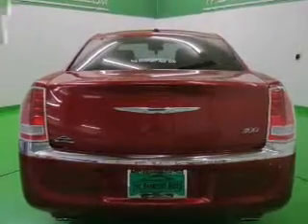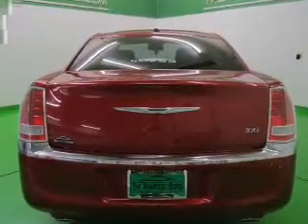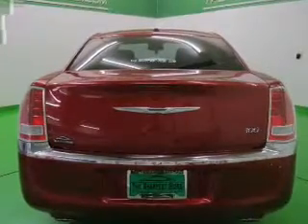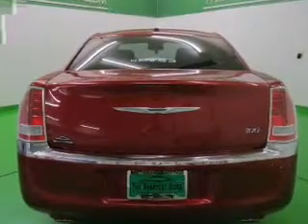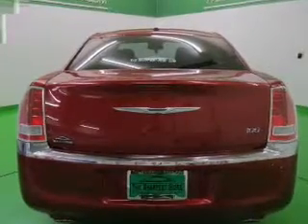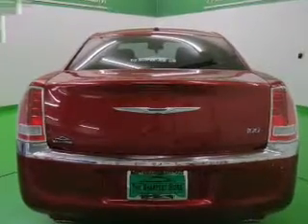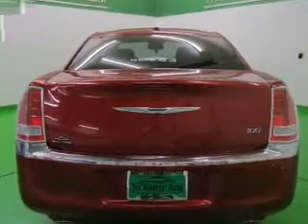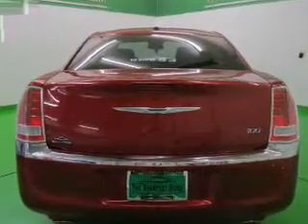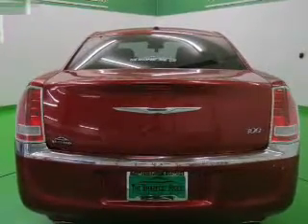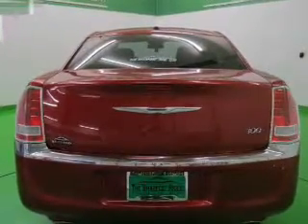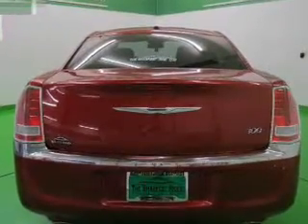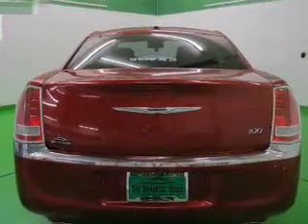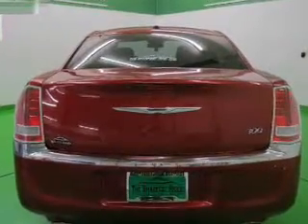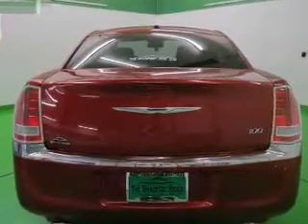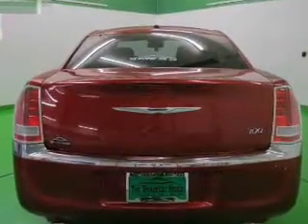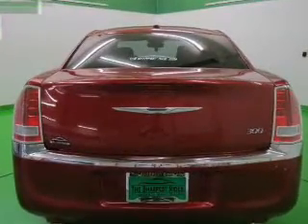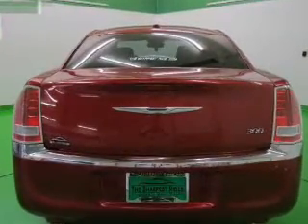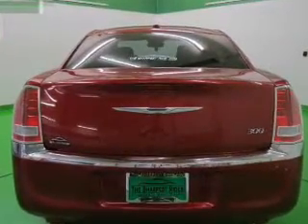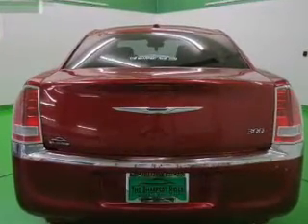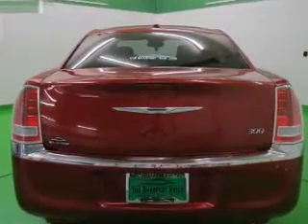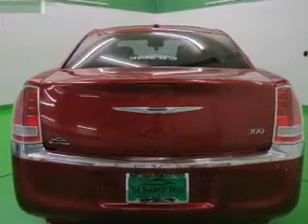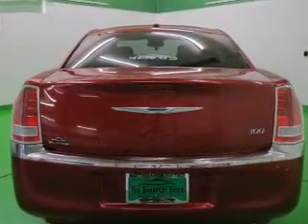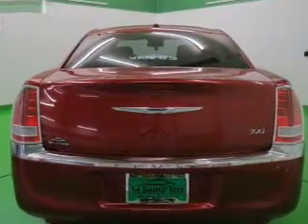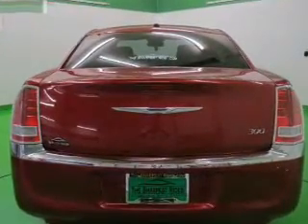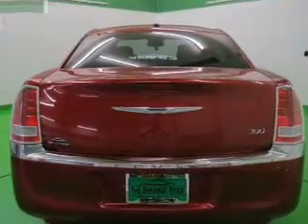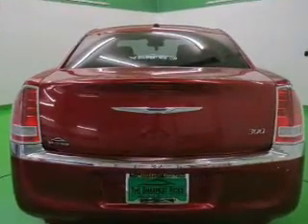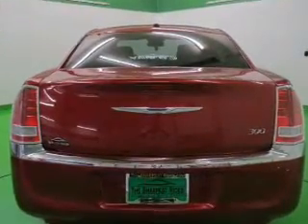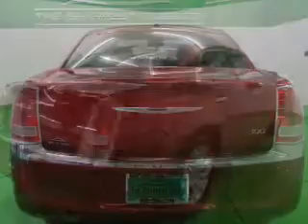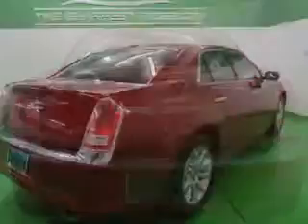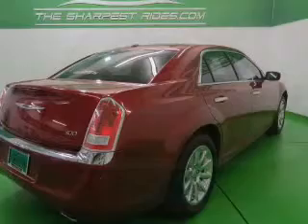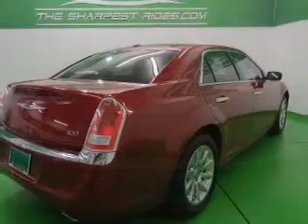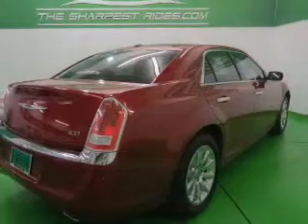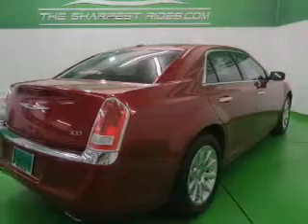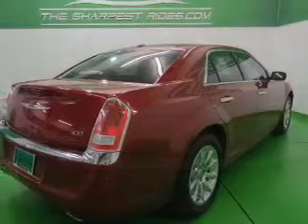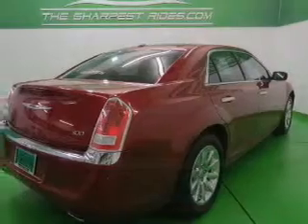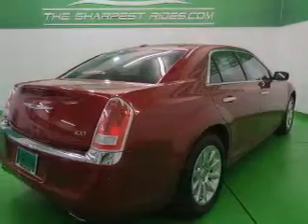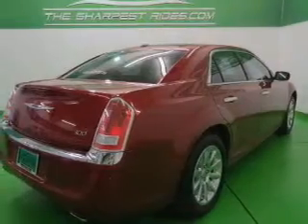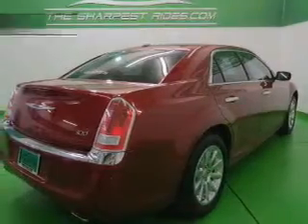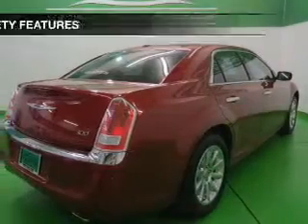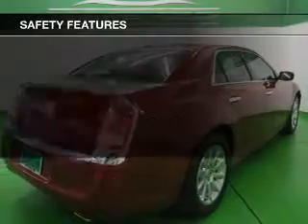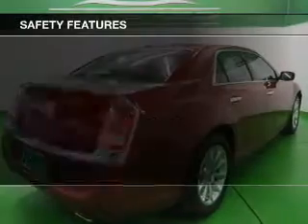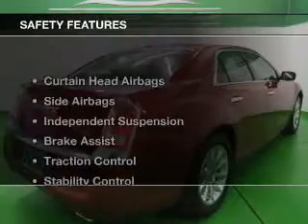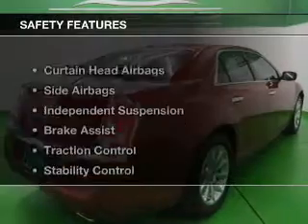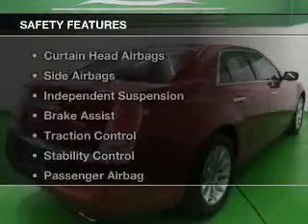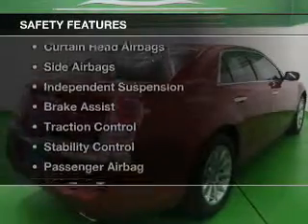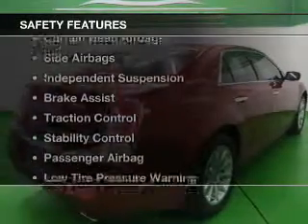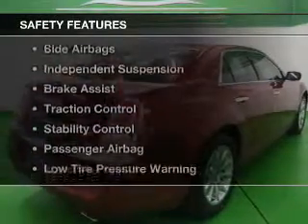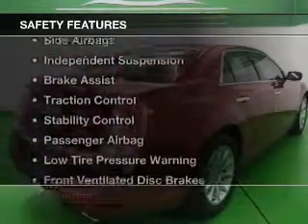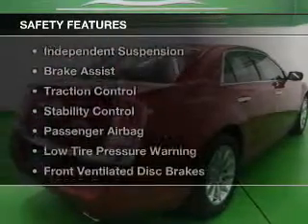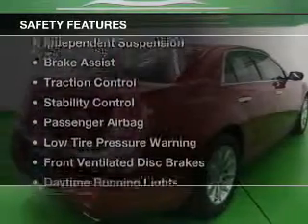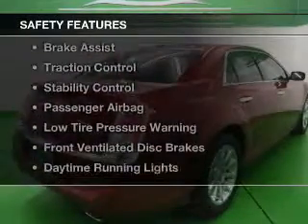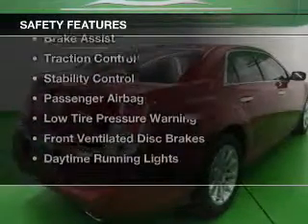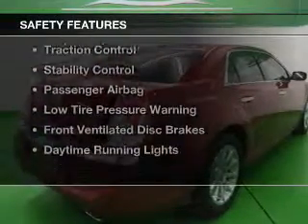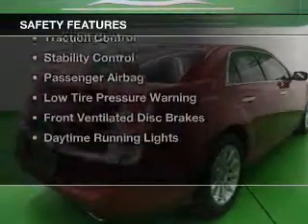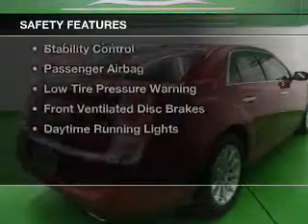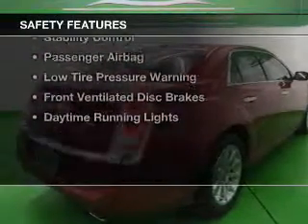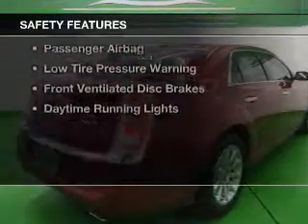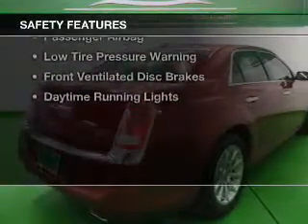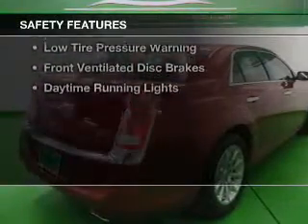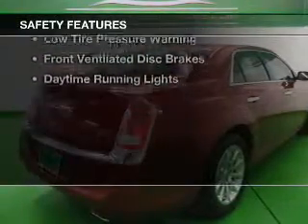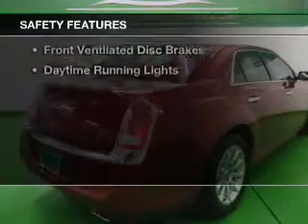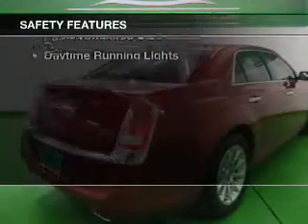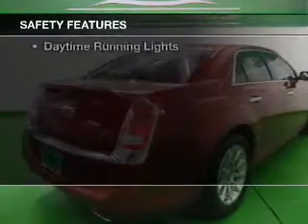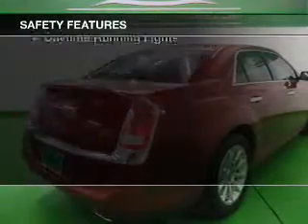Additional features include a tilt-and-telescopic steering wheel, an alarm system, and cruise control. Safety was made a priority with these features.